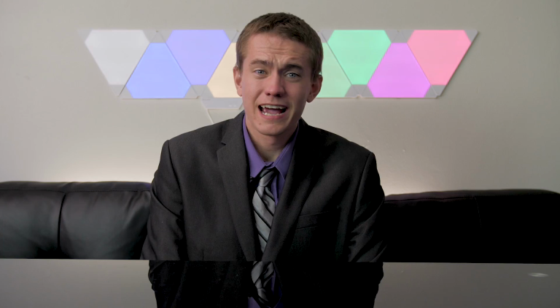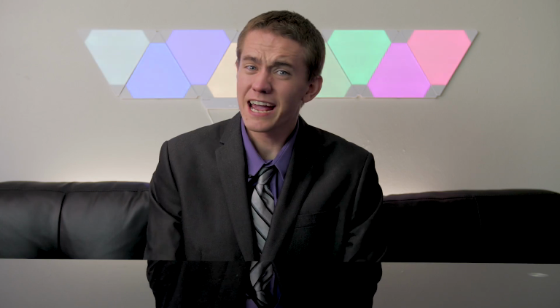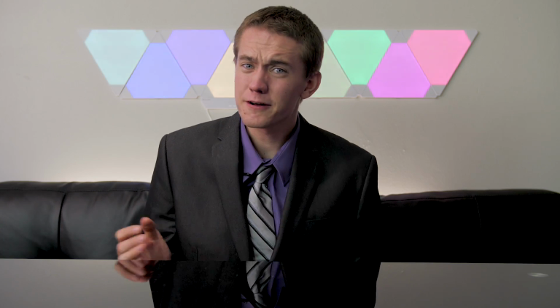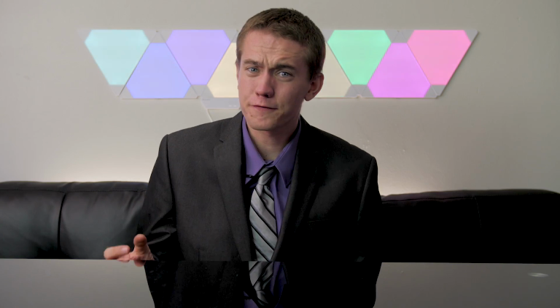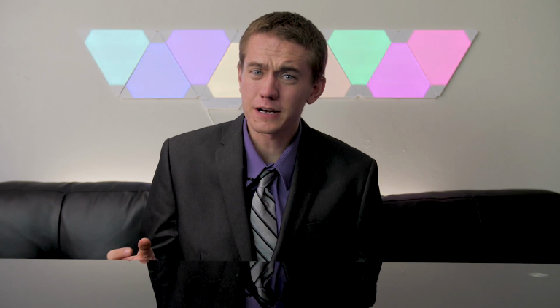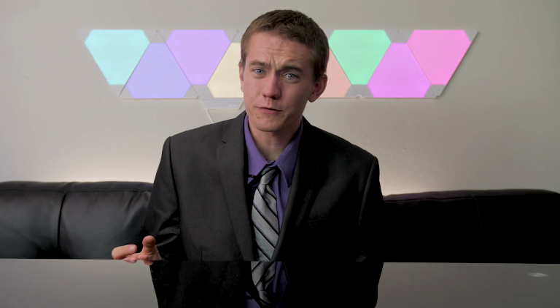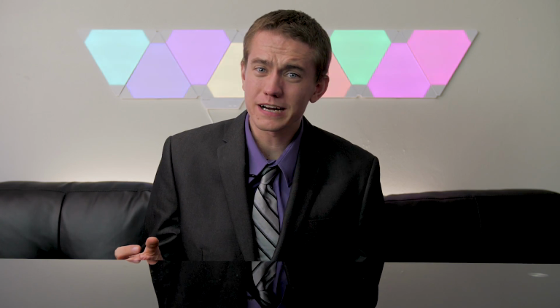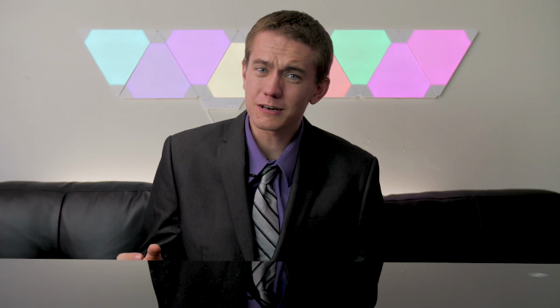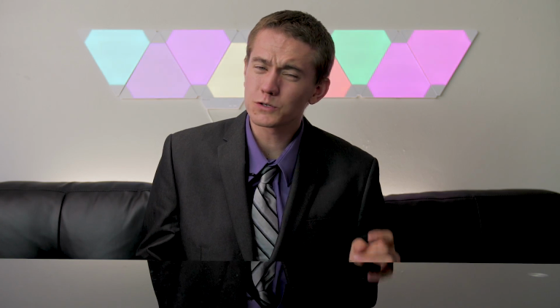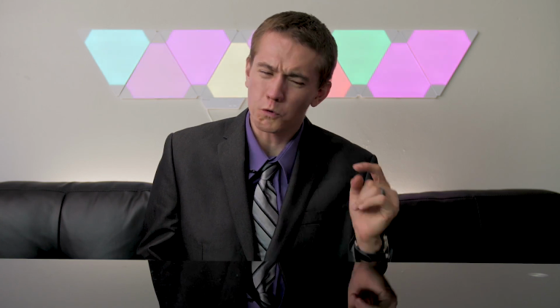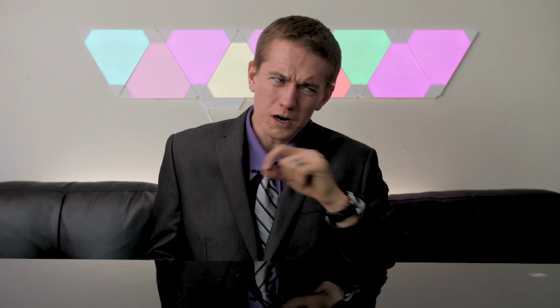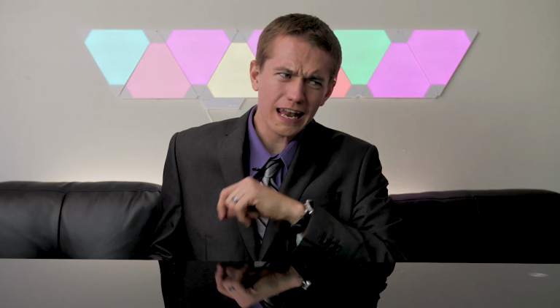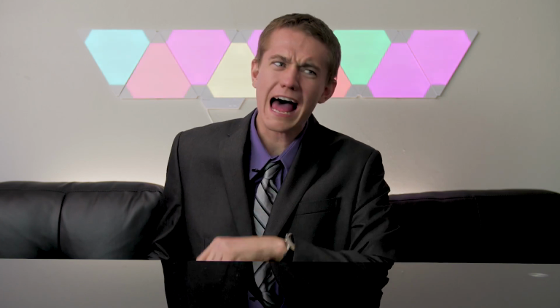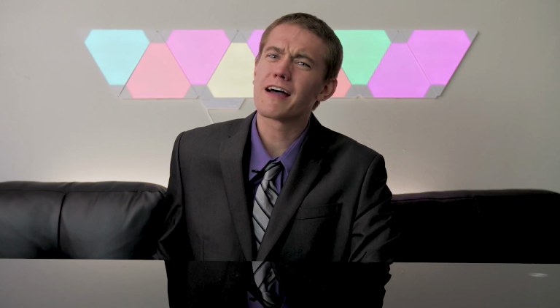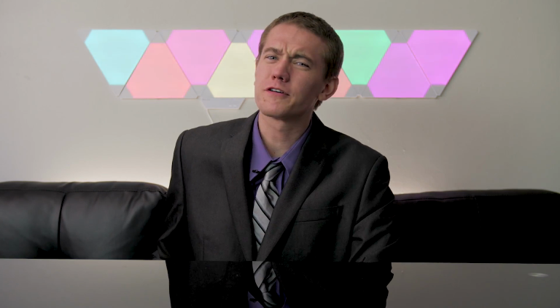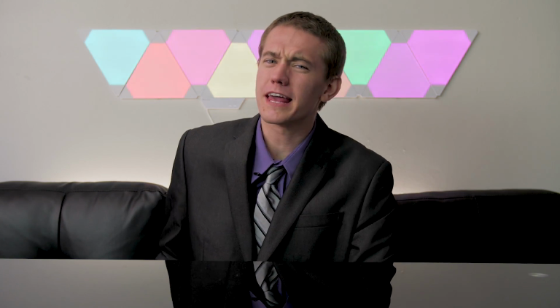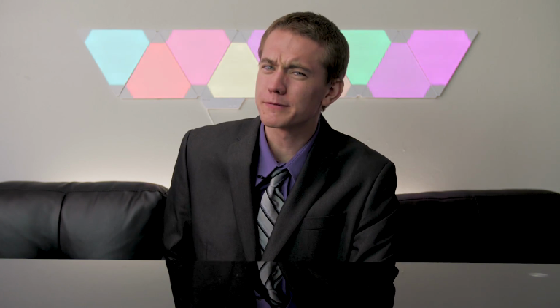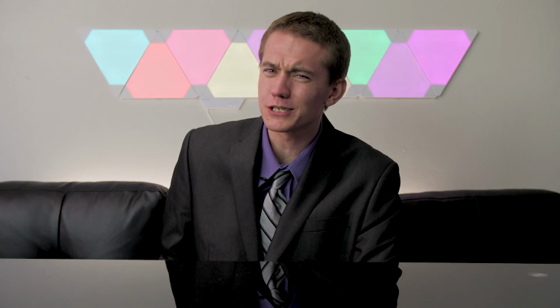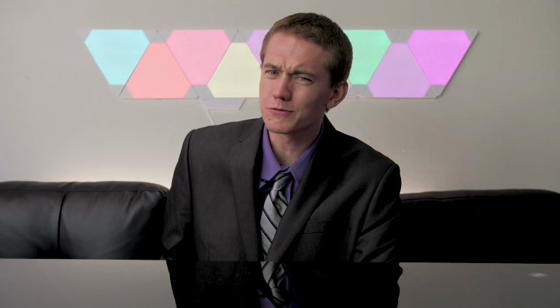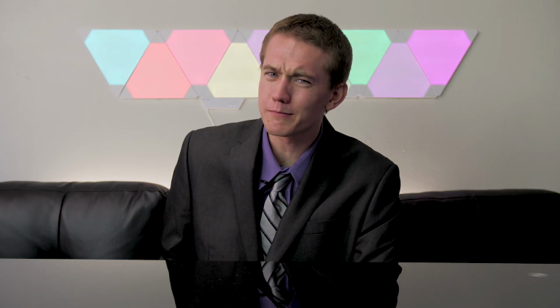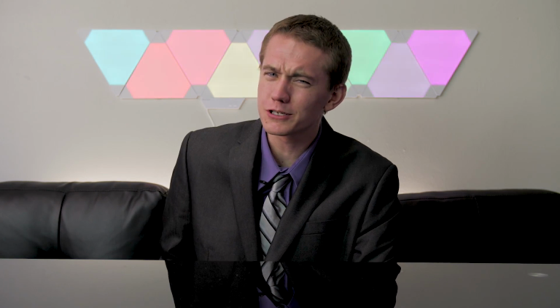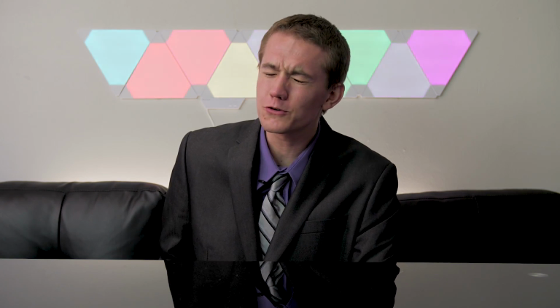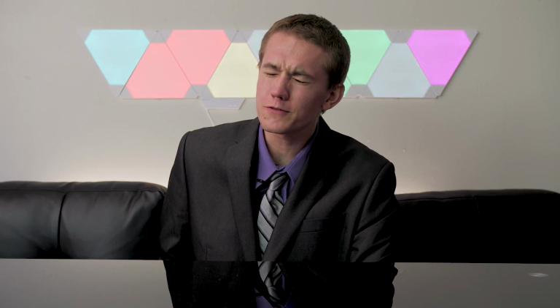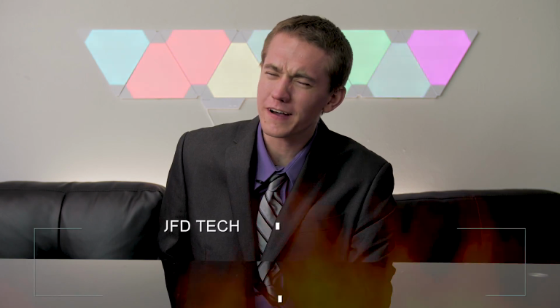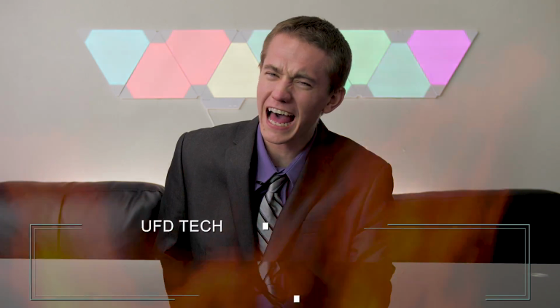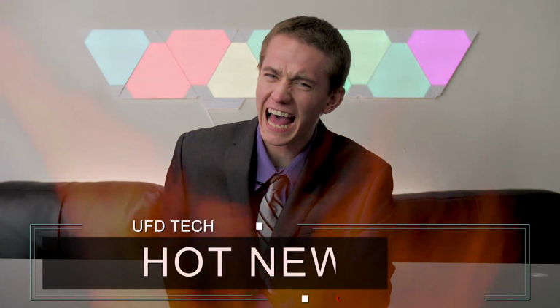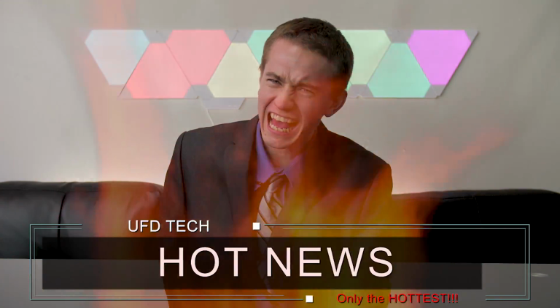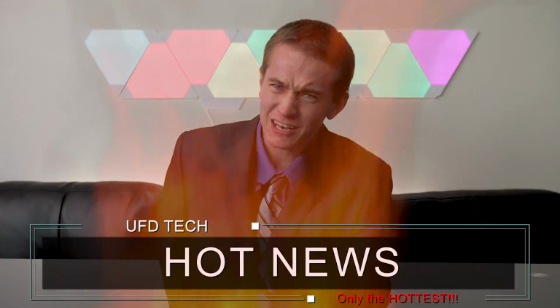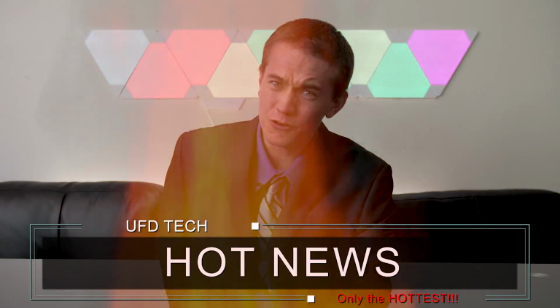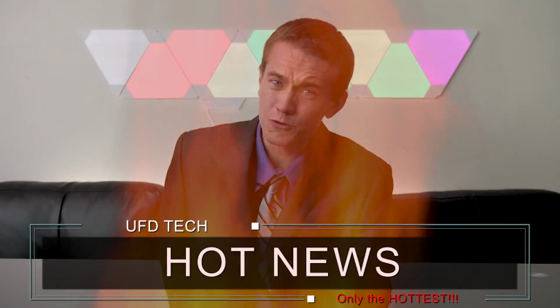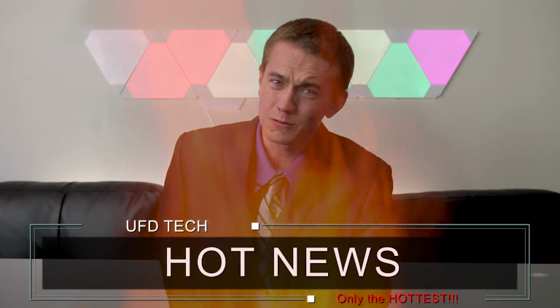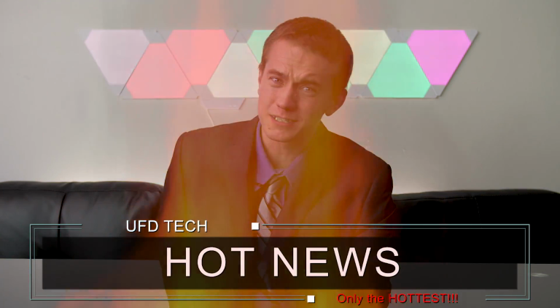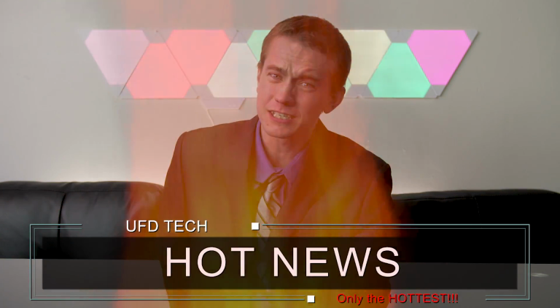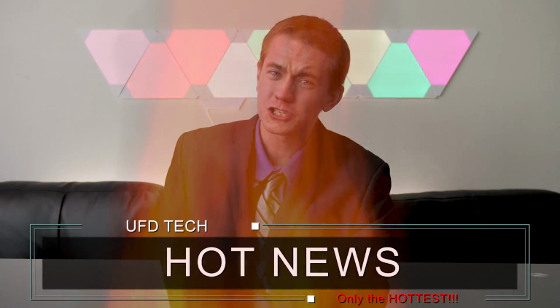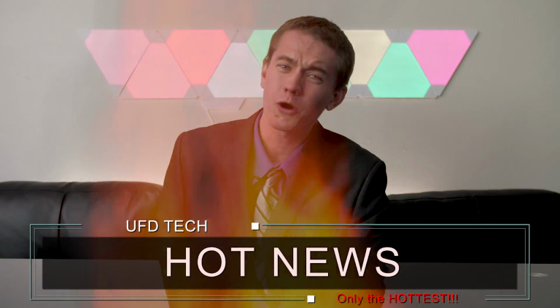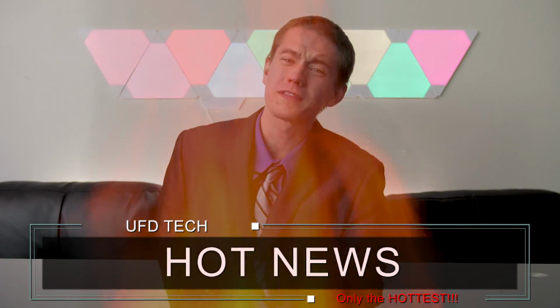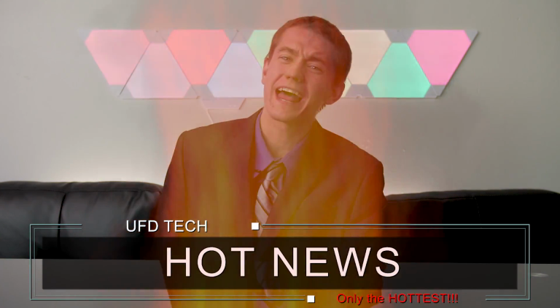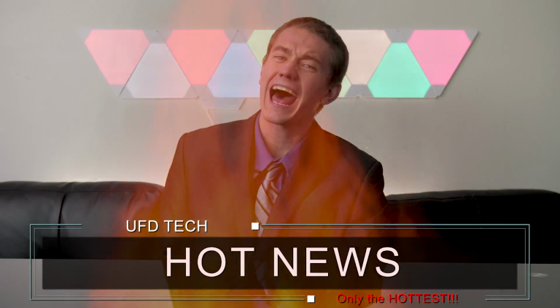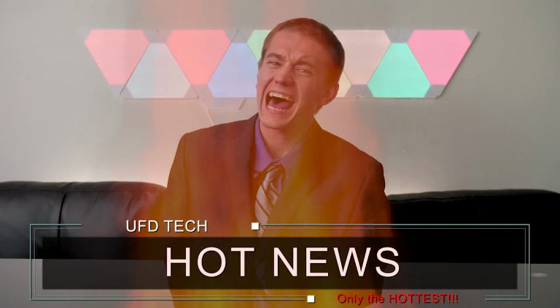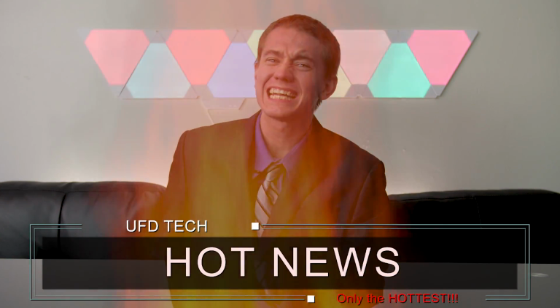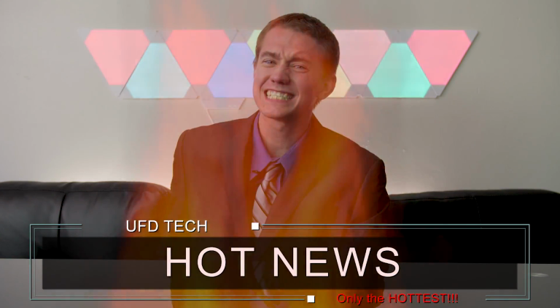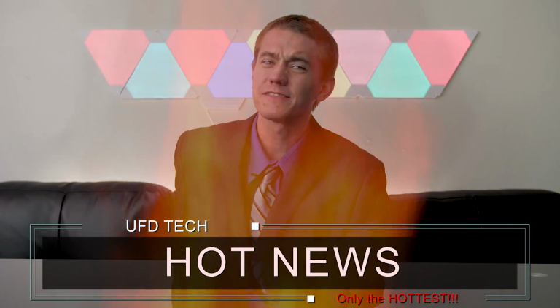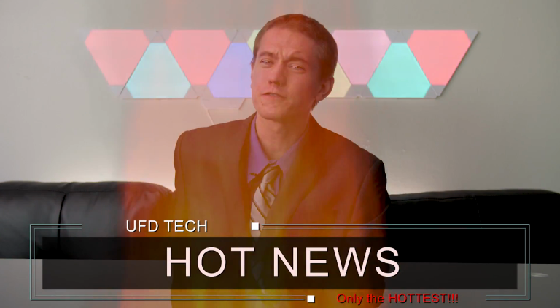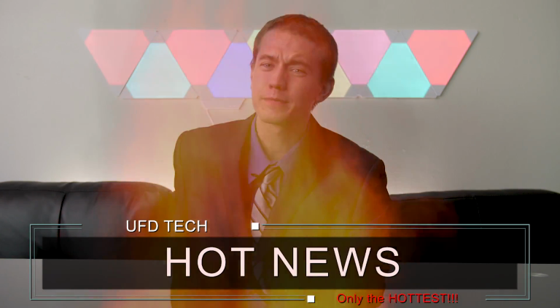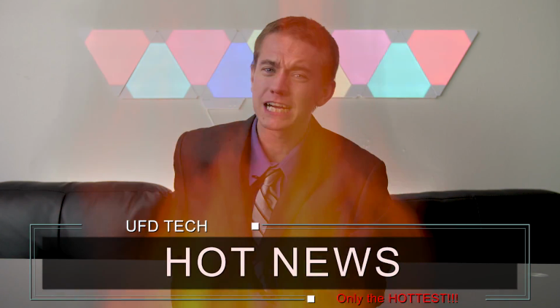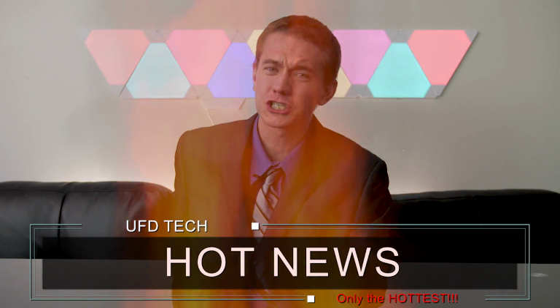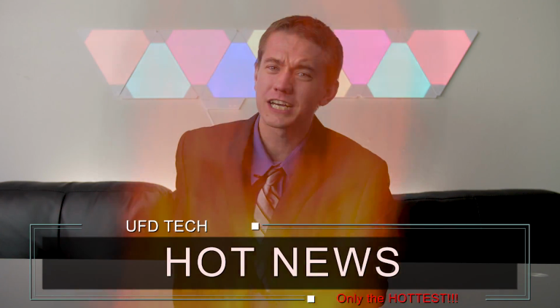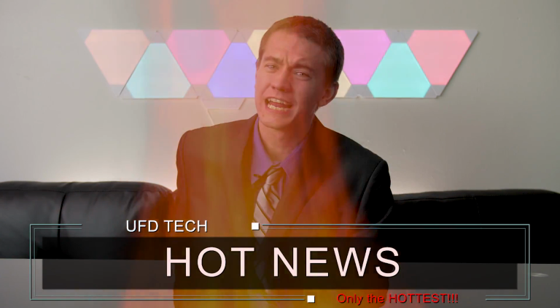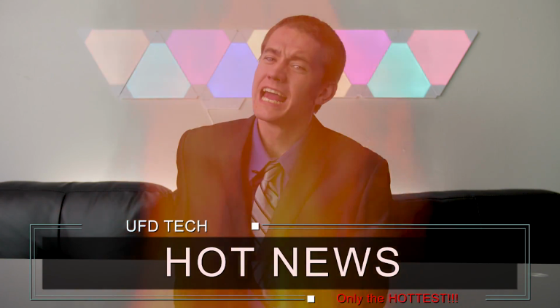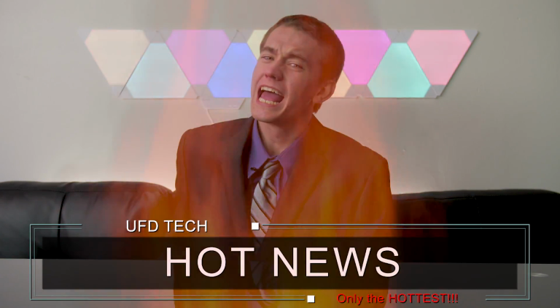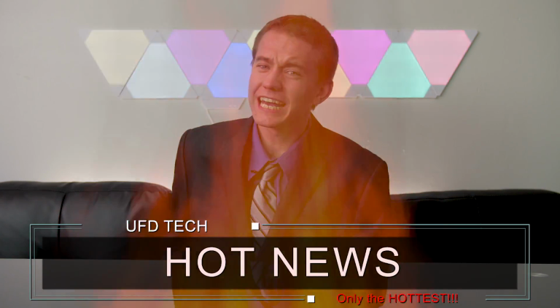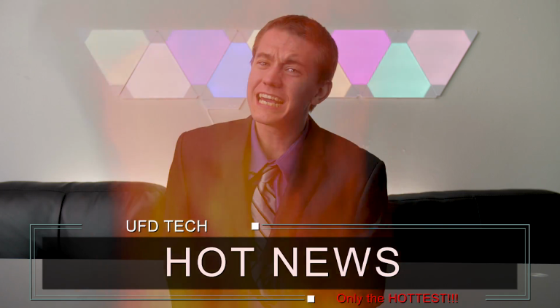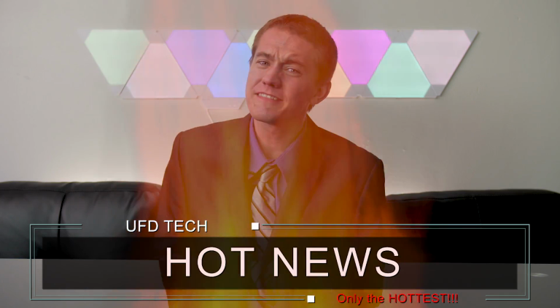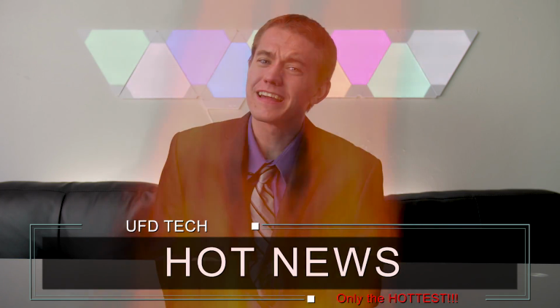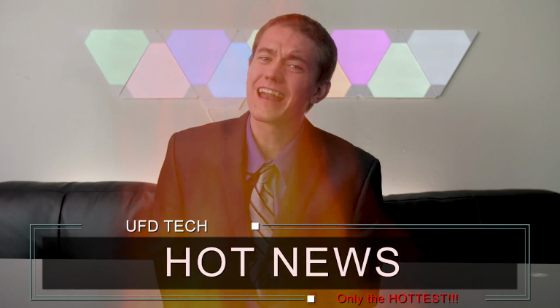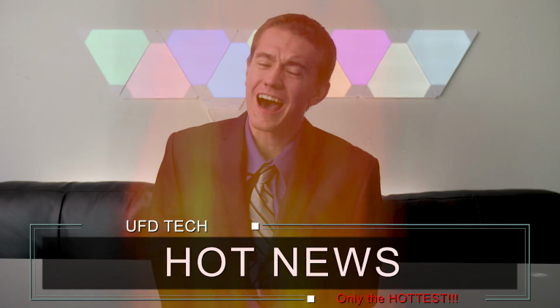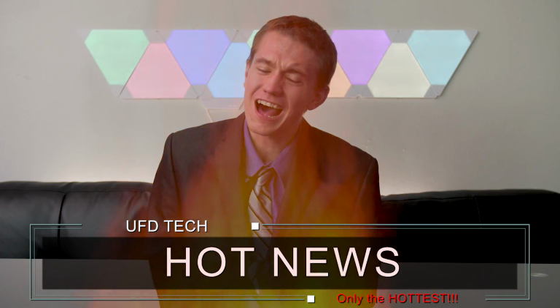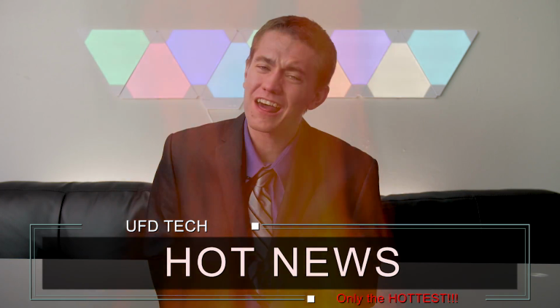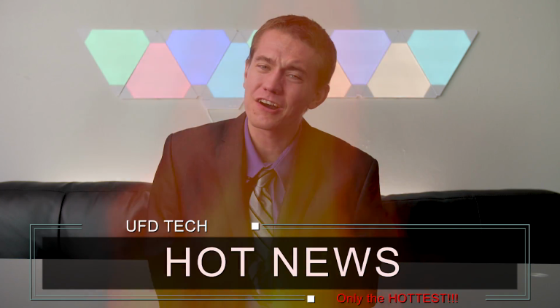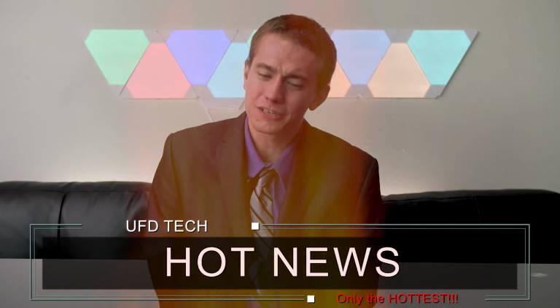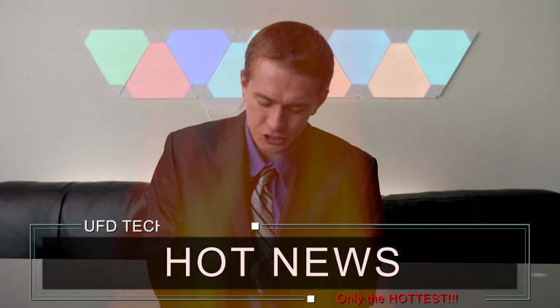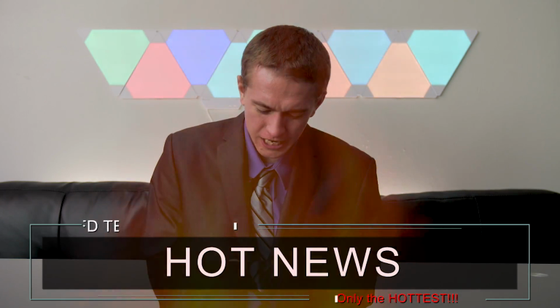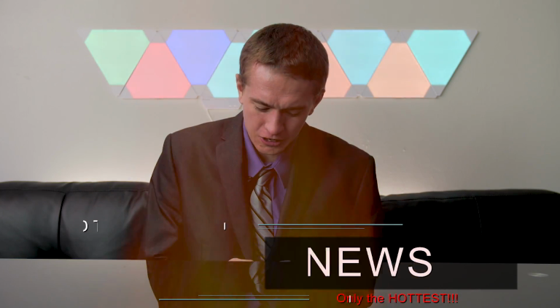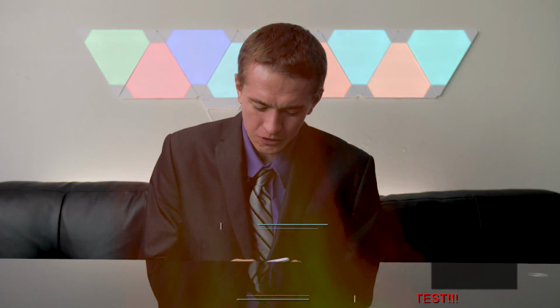Hey there friendarinos, we're live with episode number two of Hot News, the show with the hottest information and even hotter jingle.